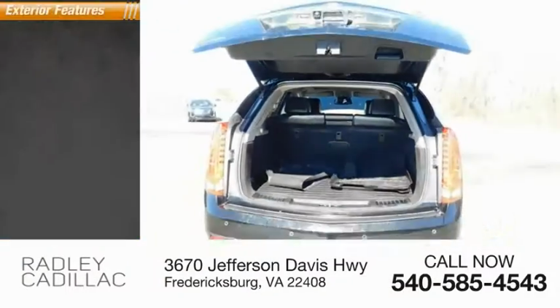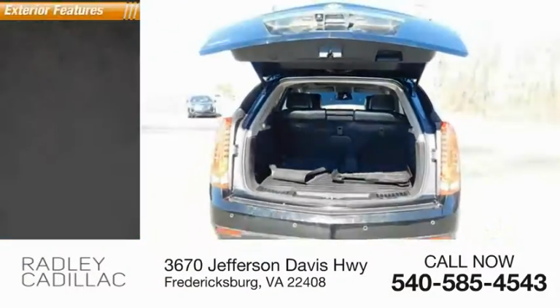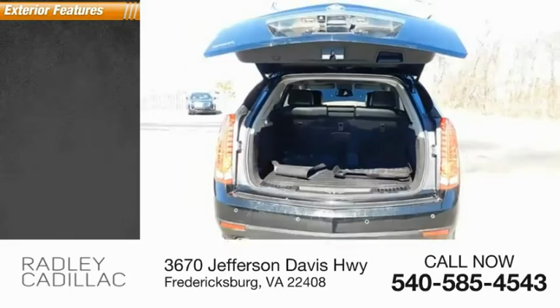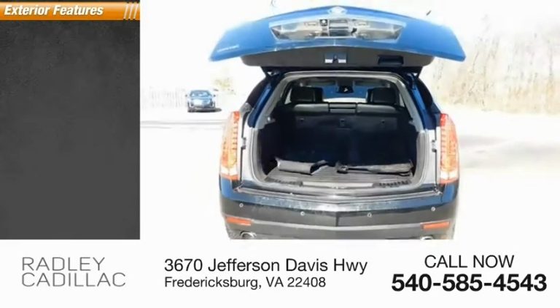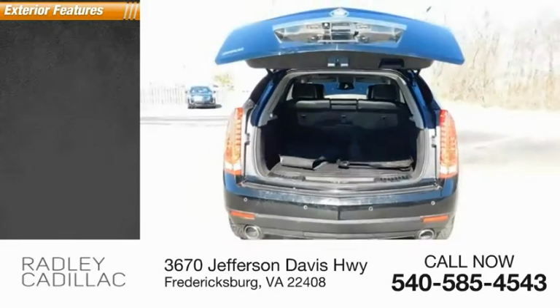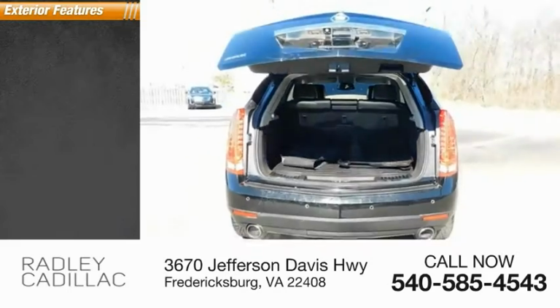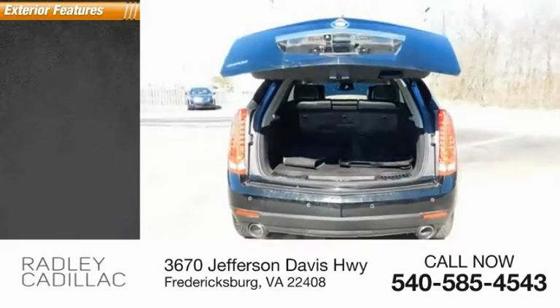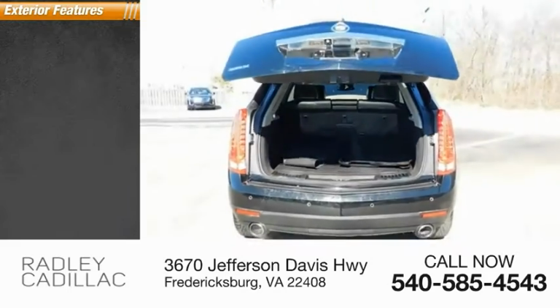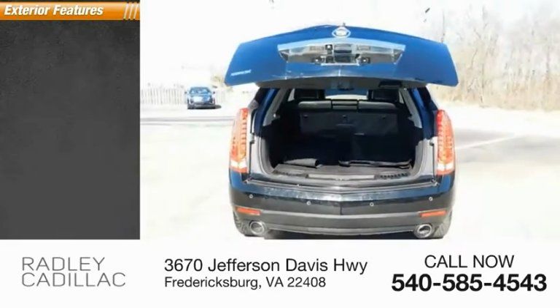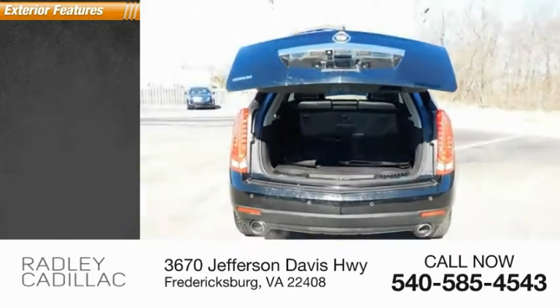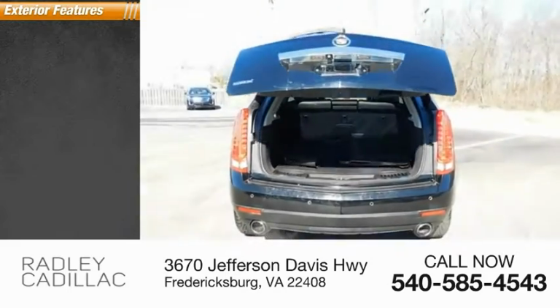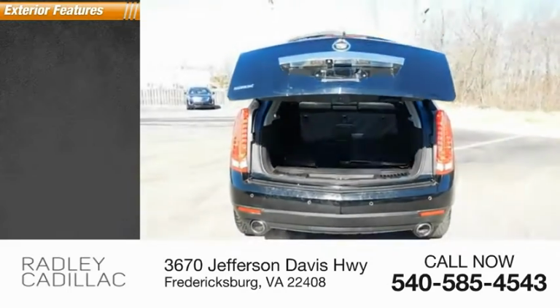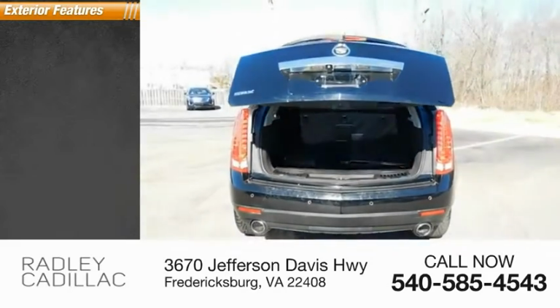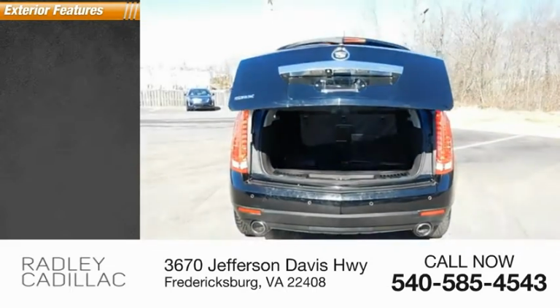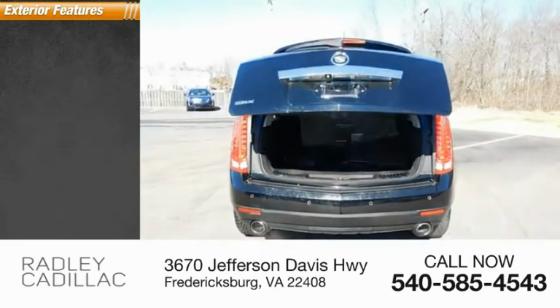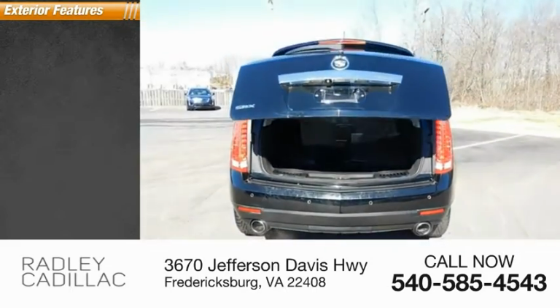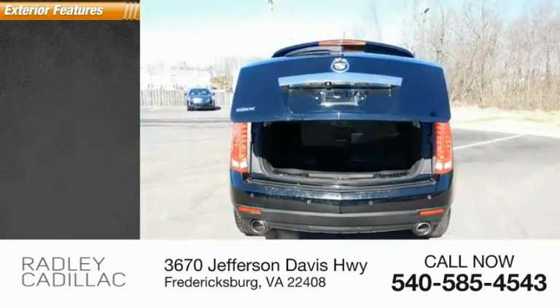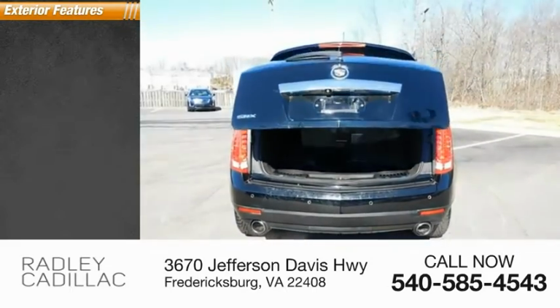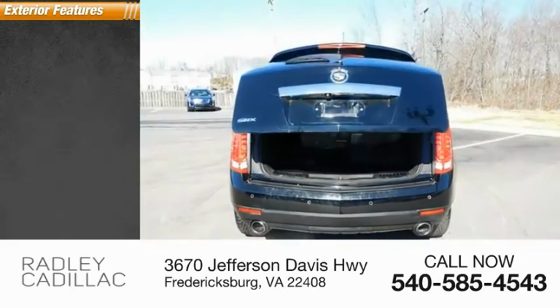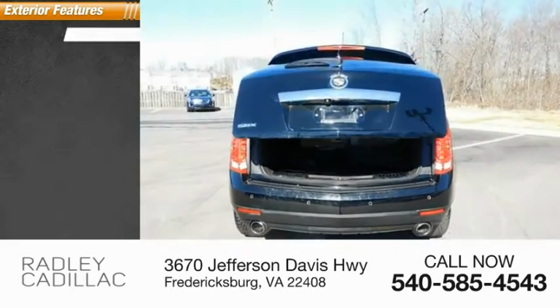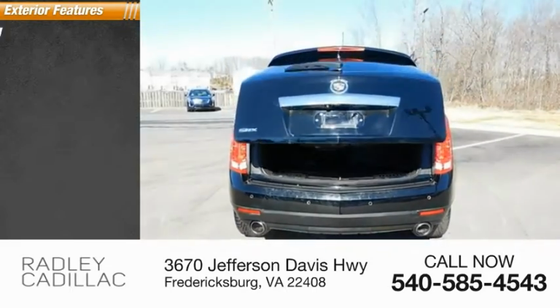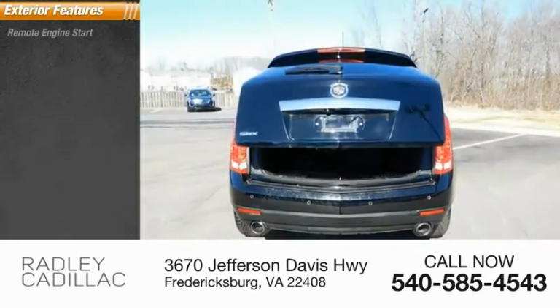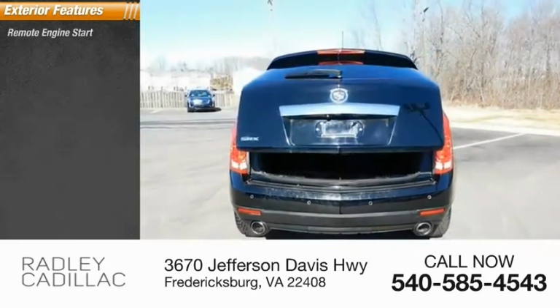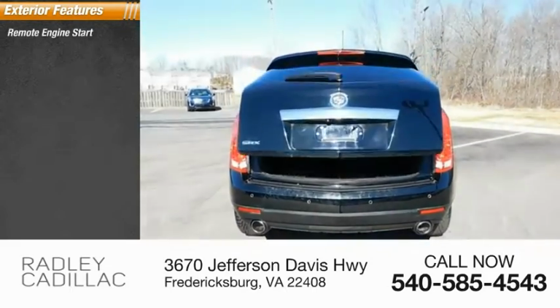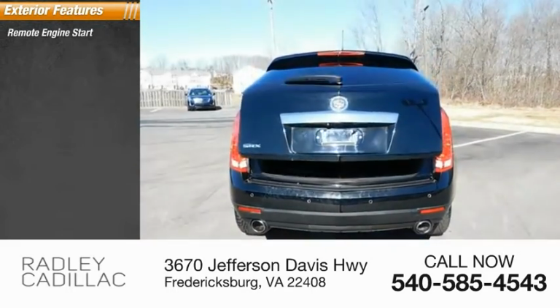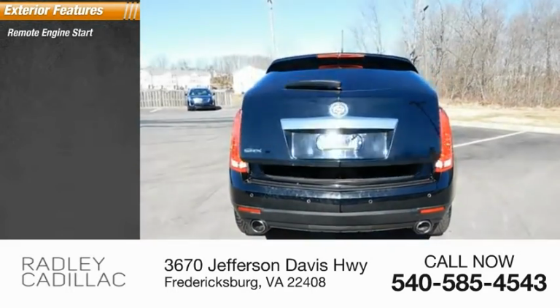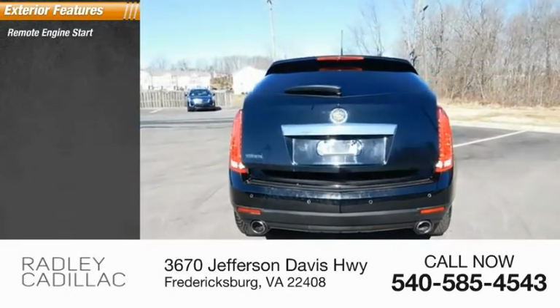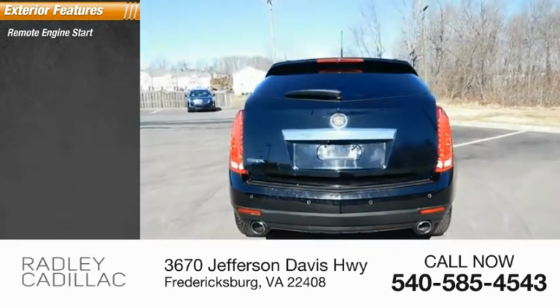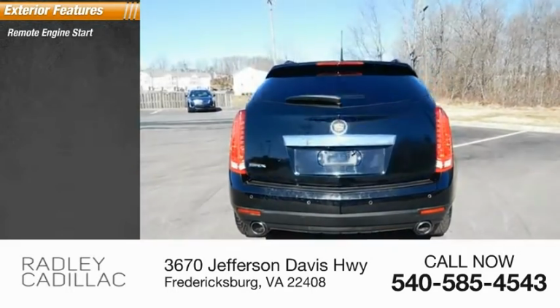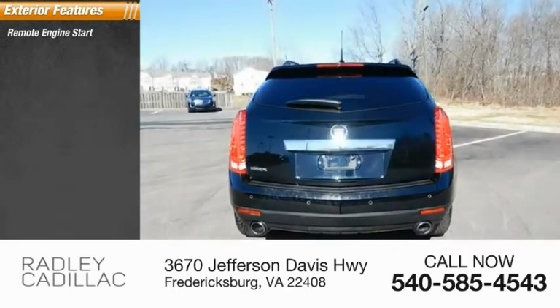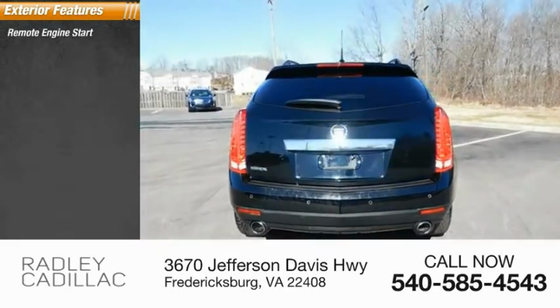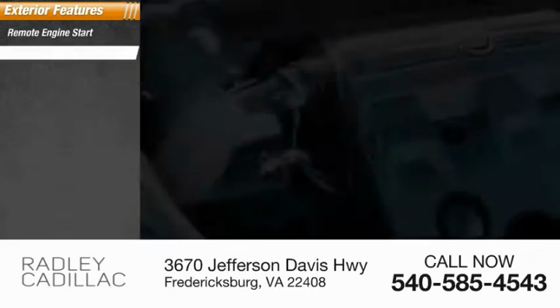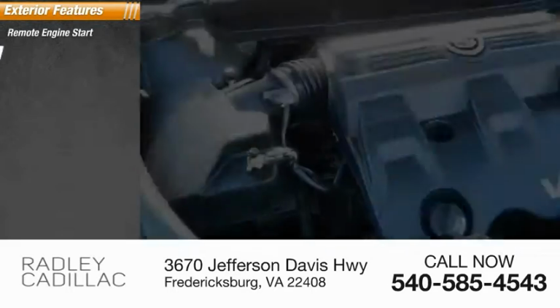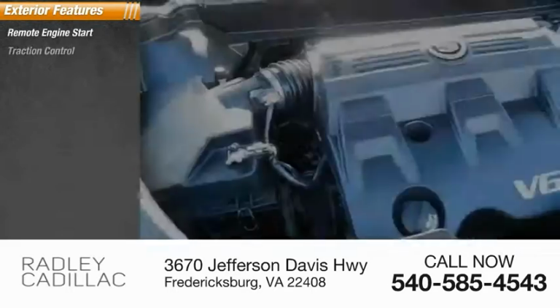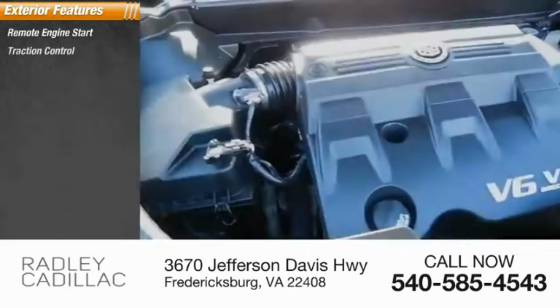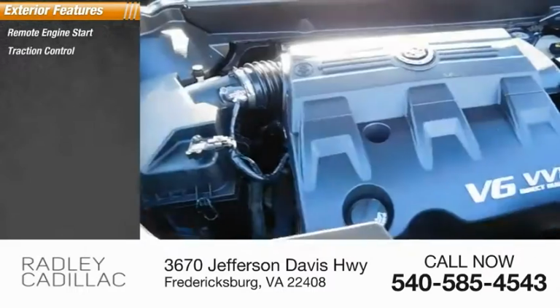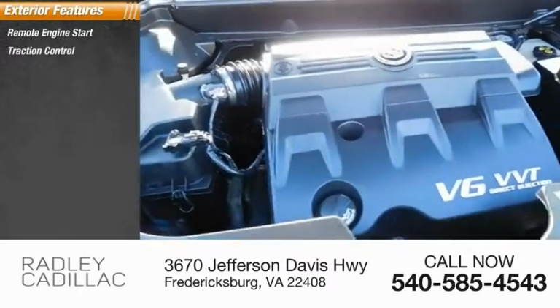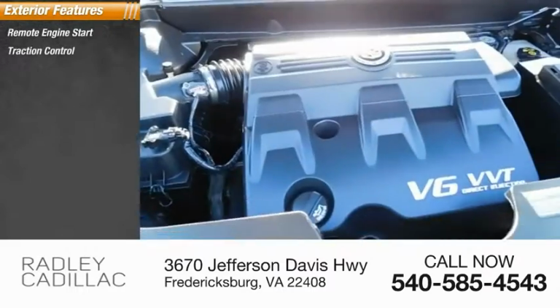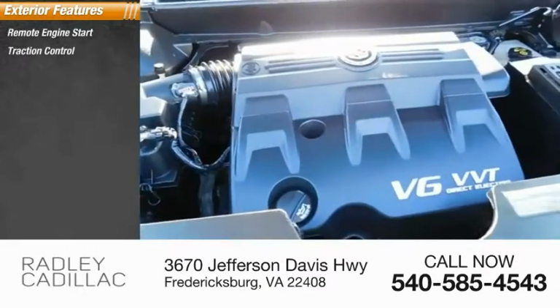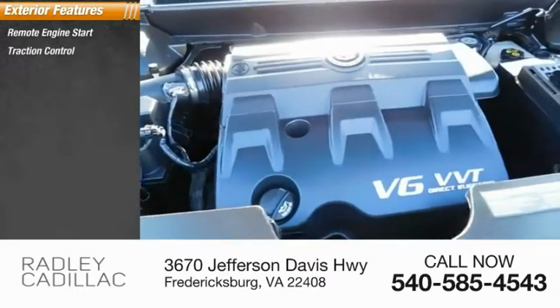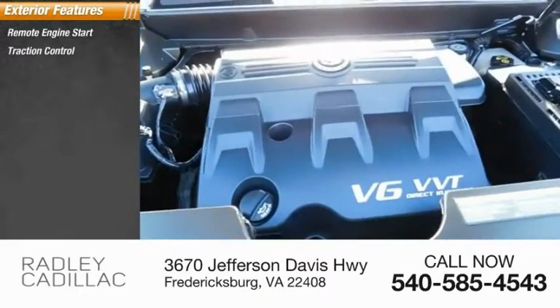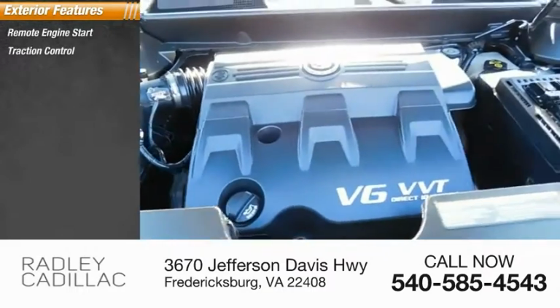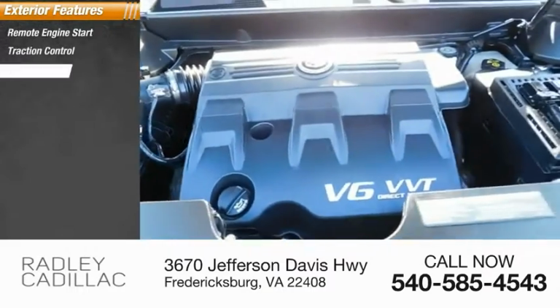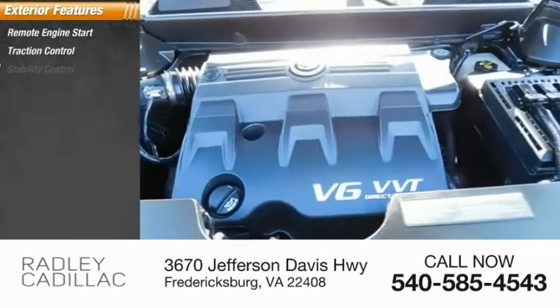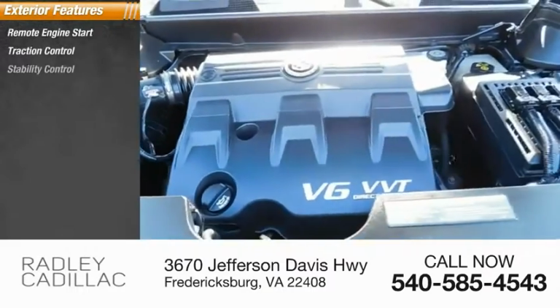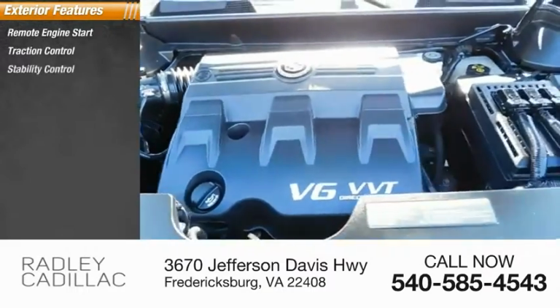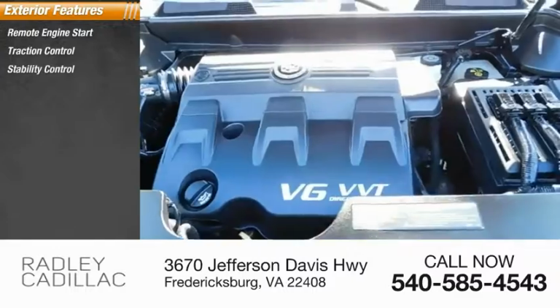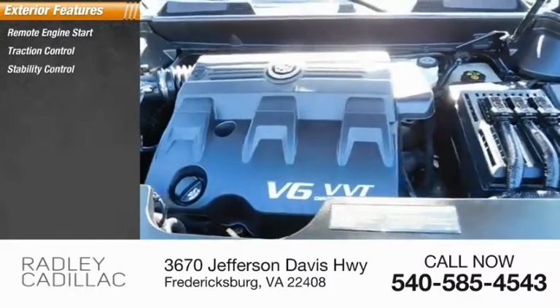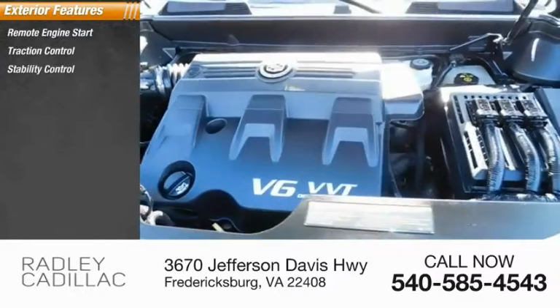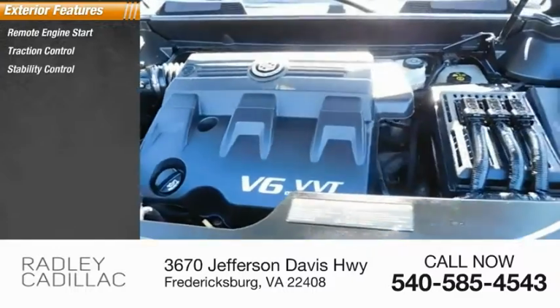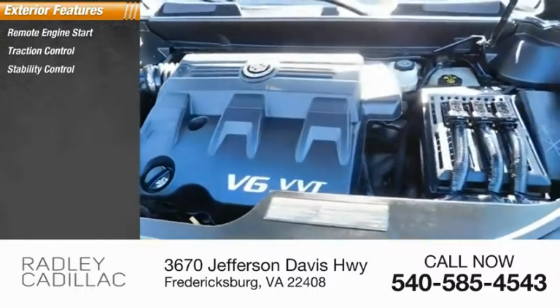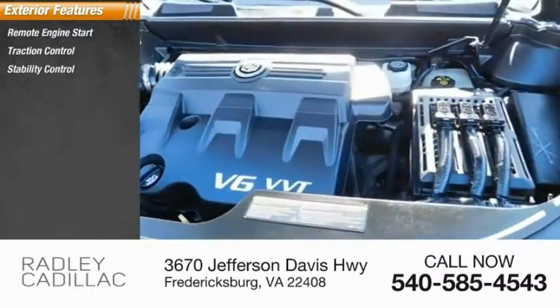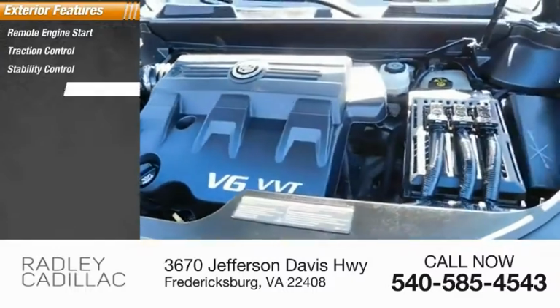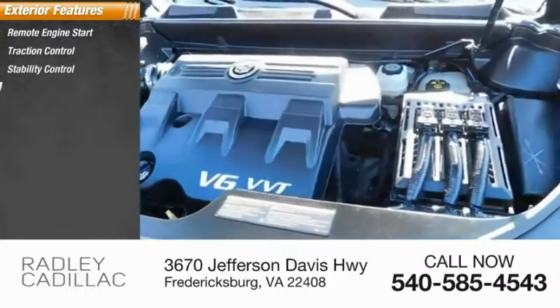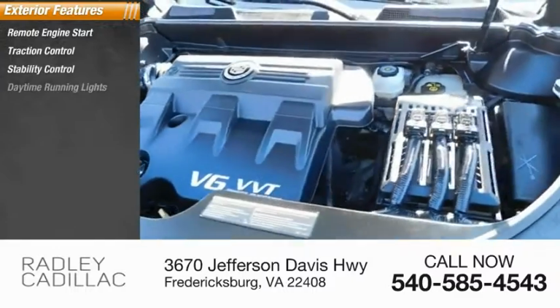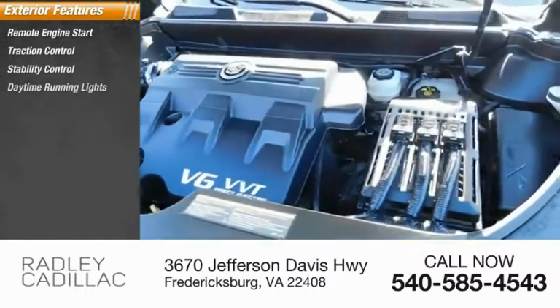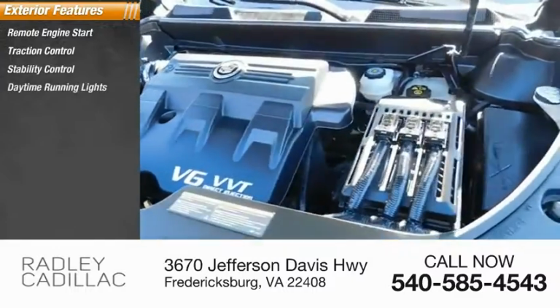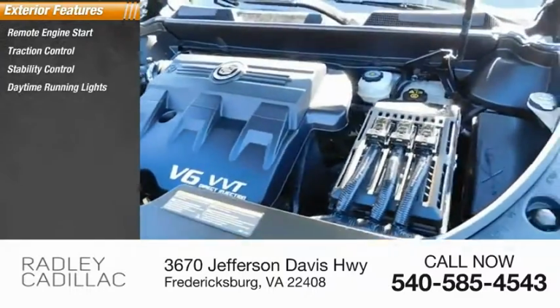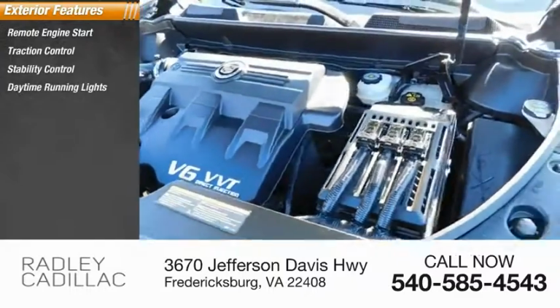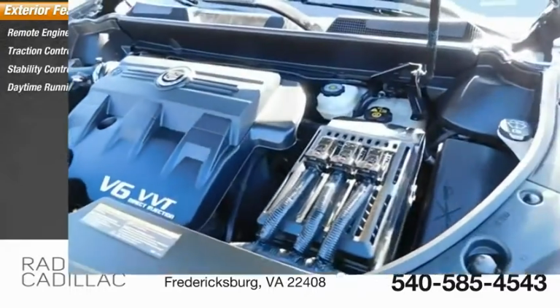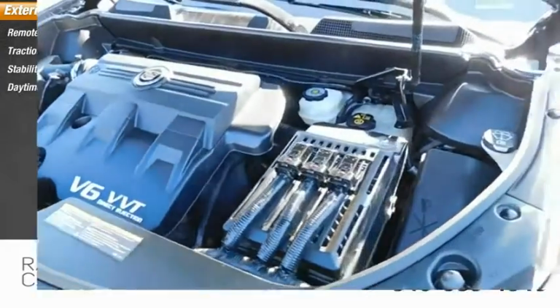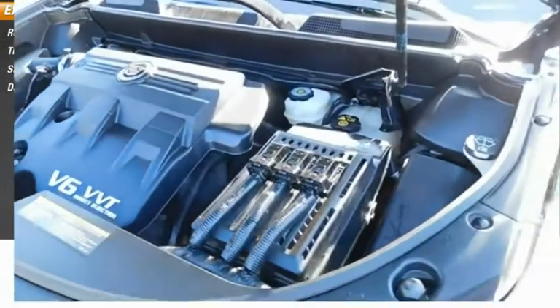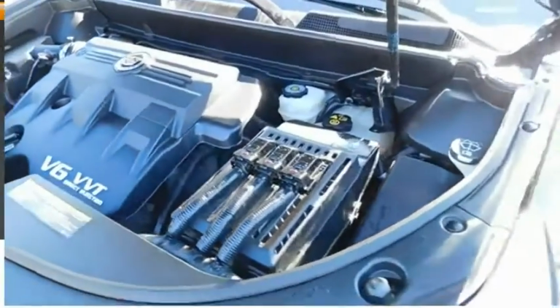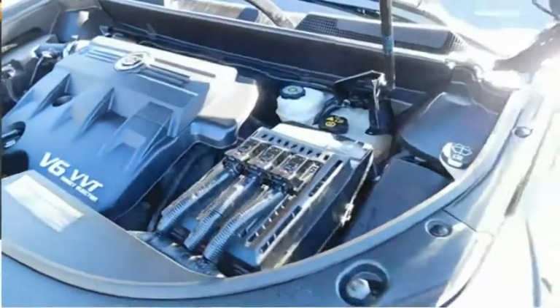Here are some of this vehicle's great options: remote engine start, traction control, stability control, daytime running lights.